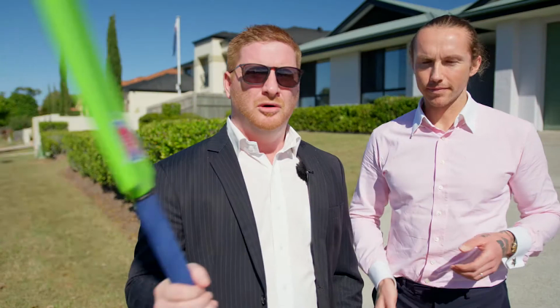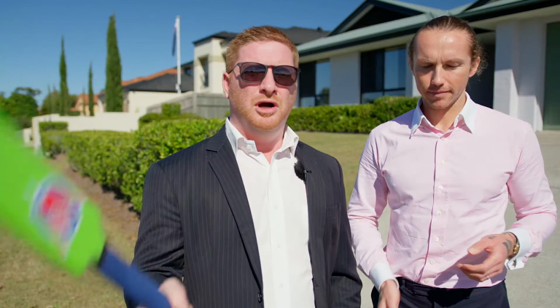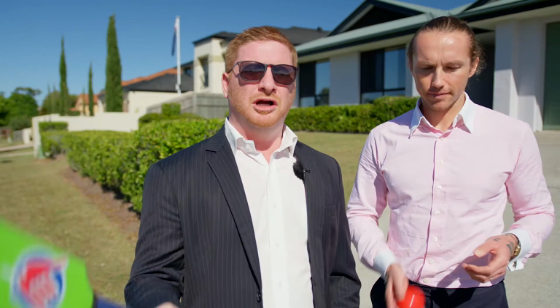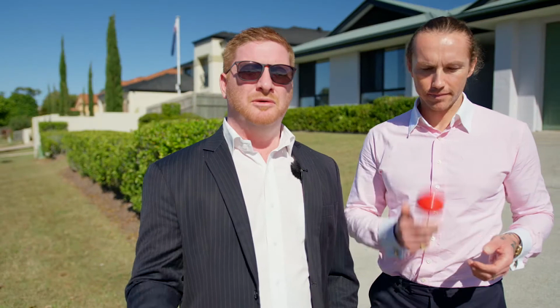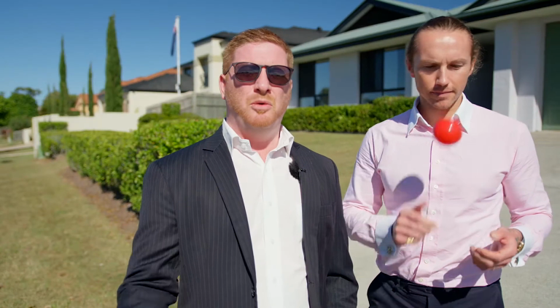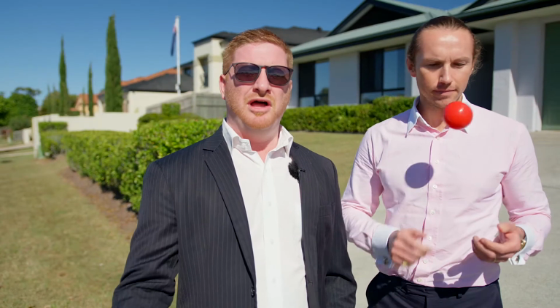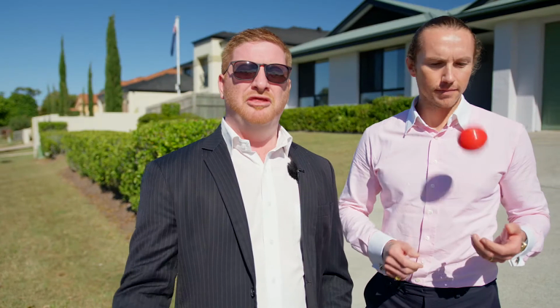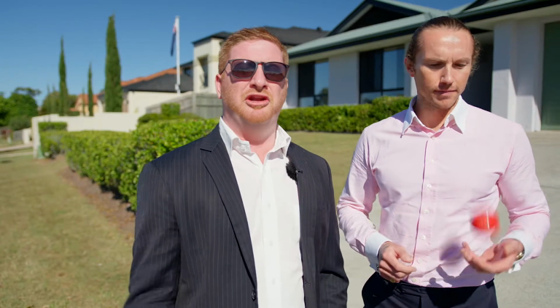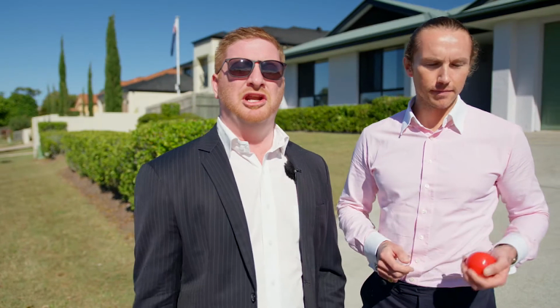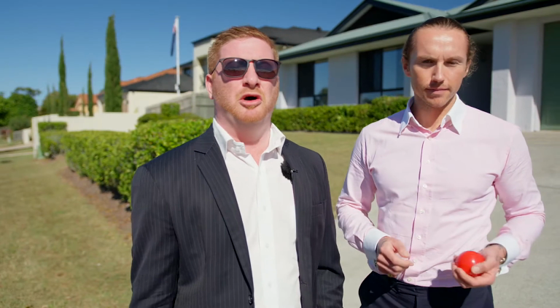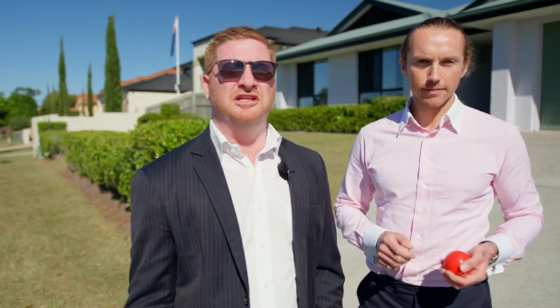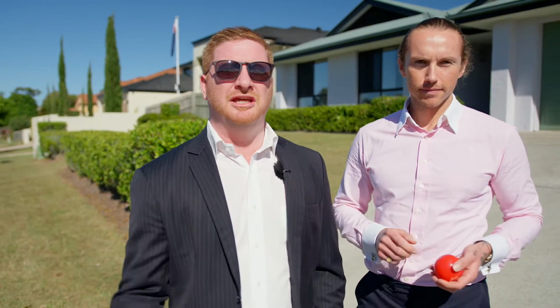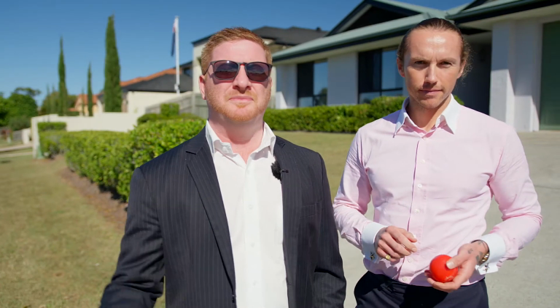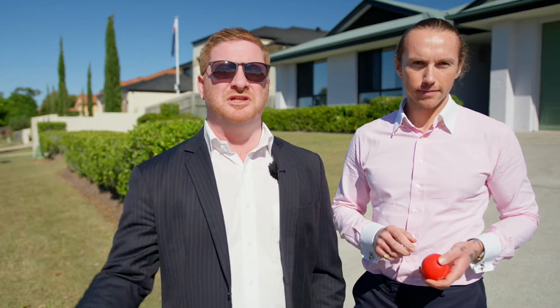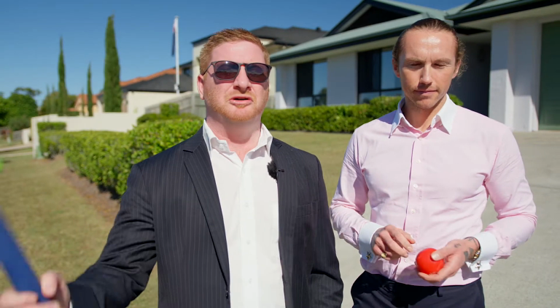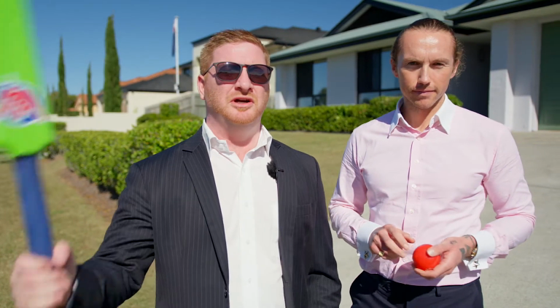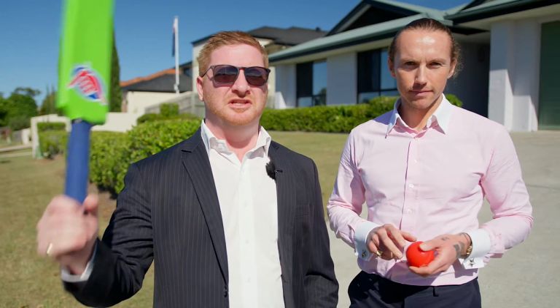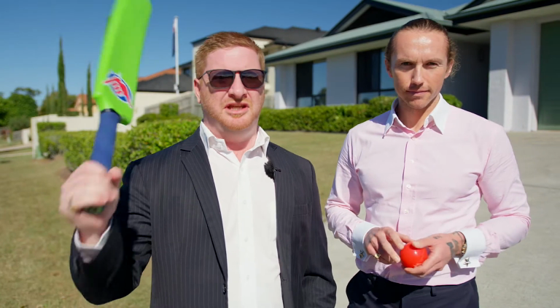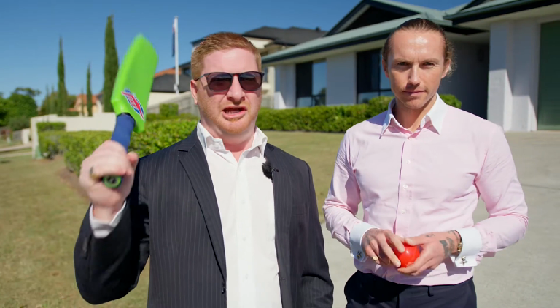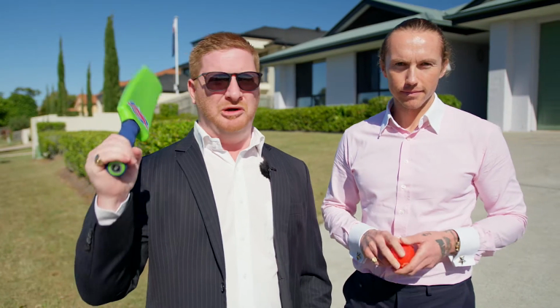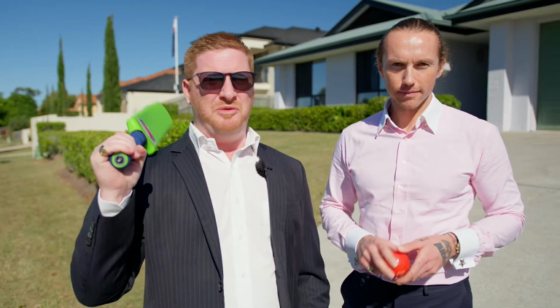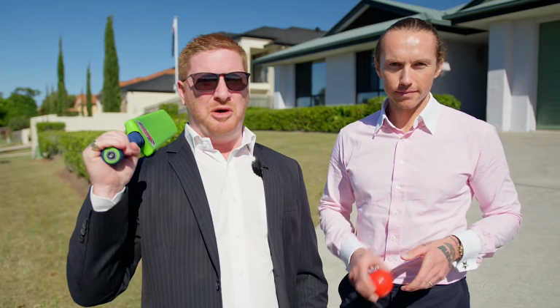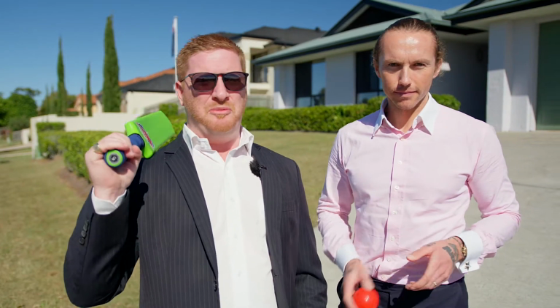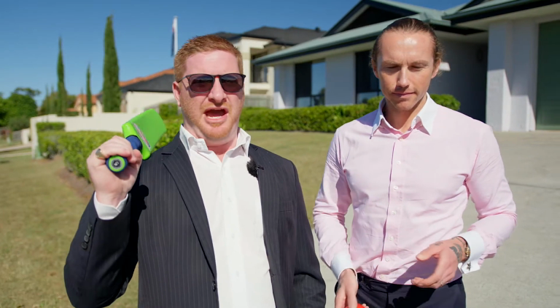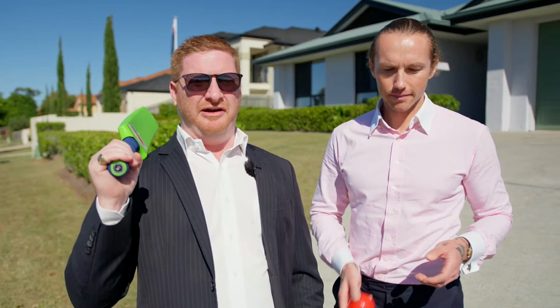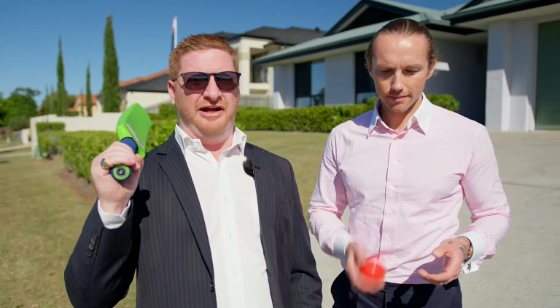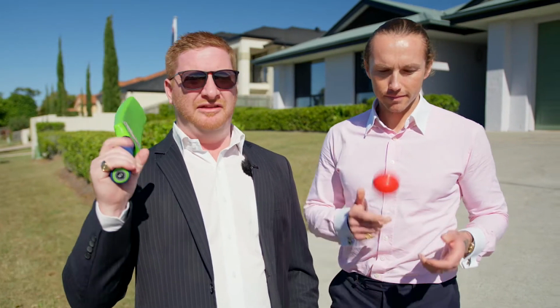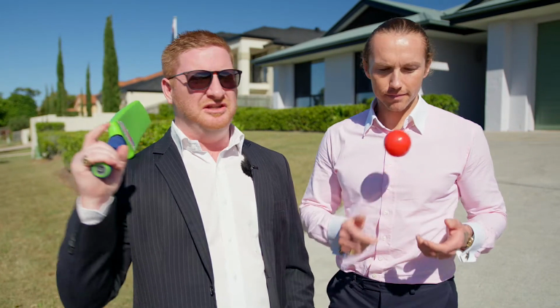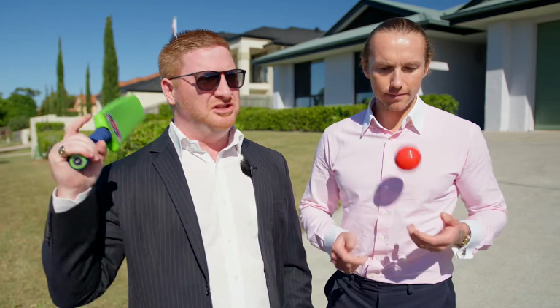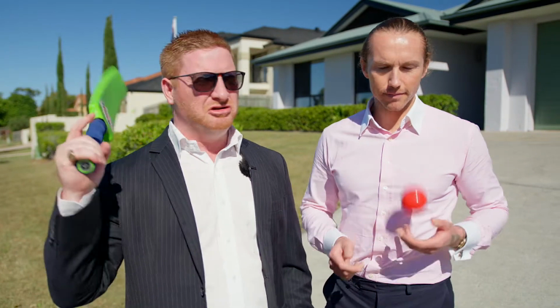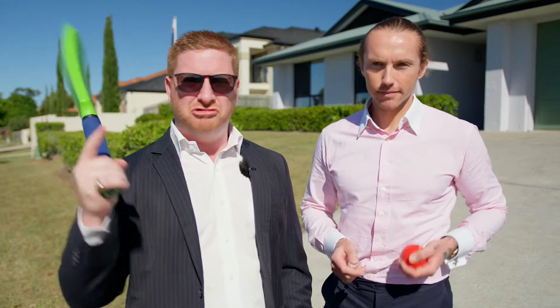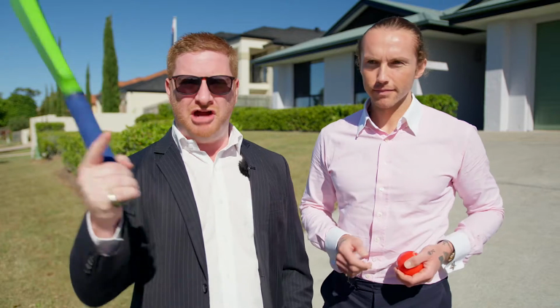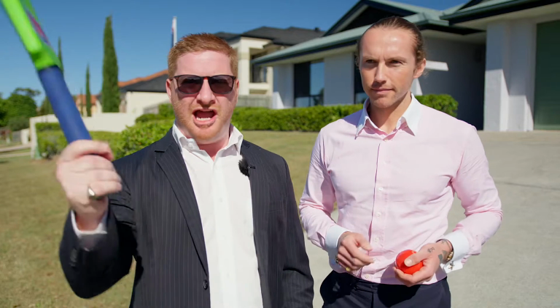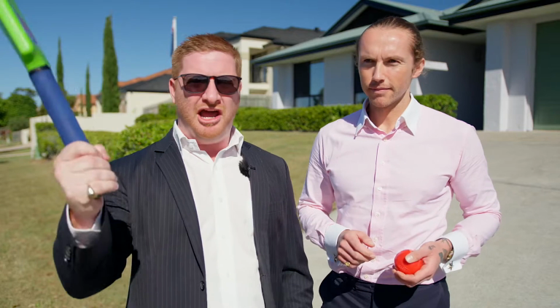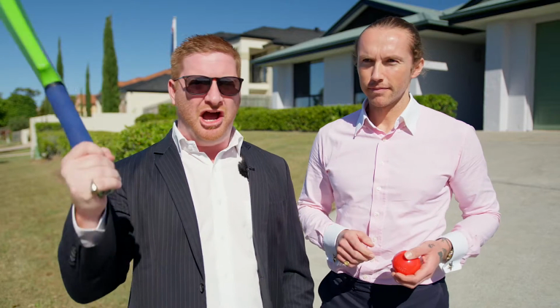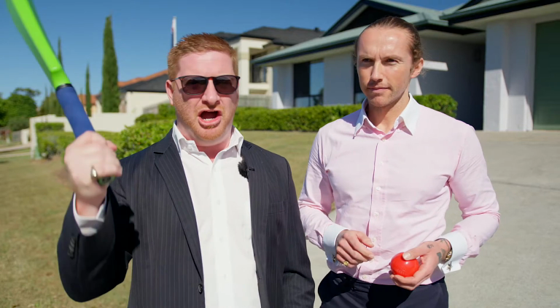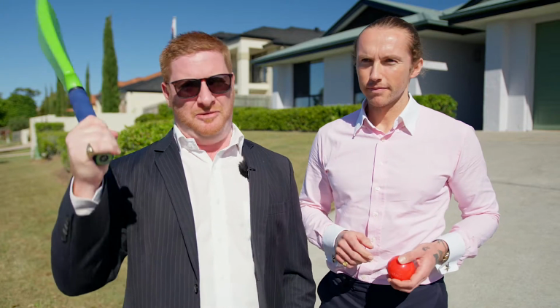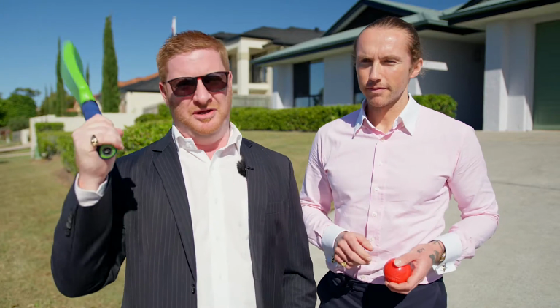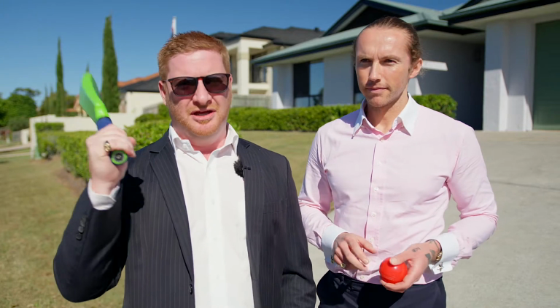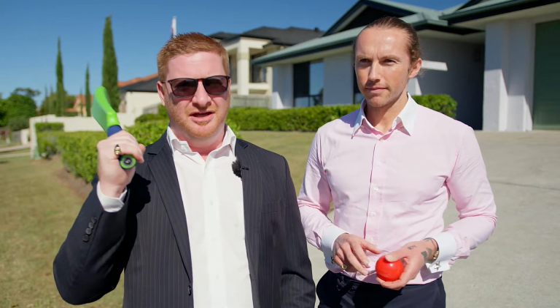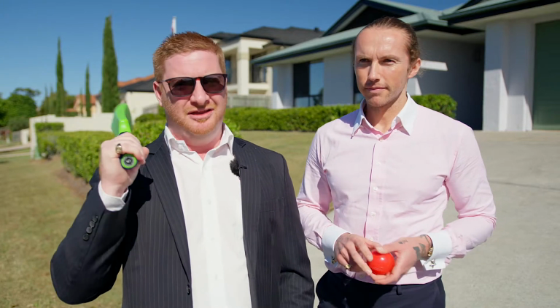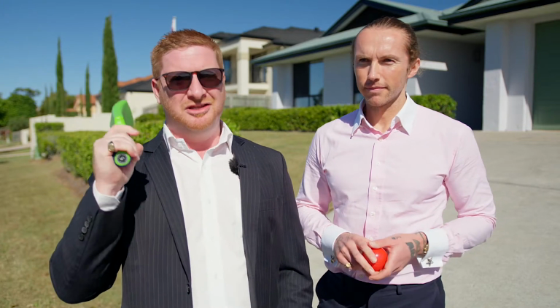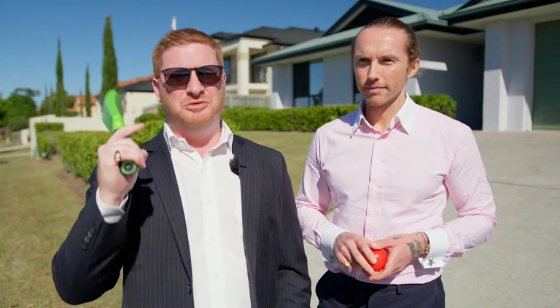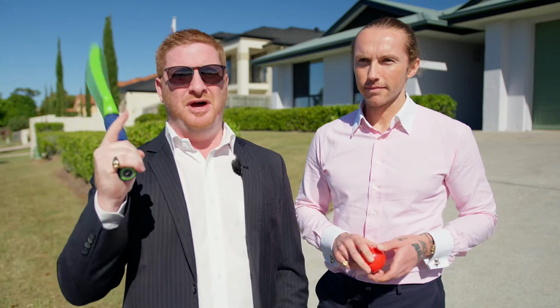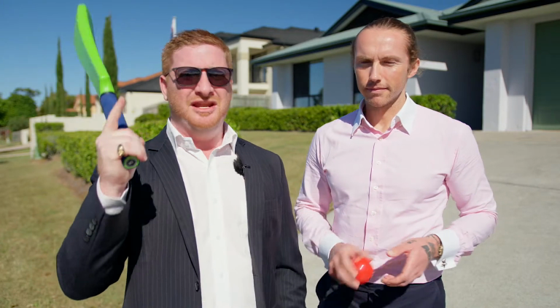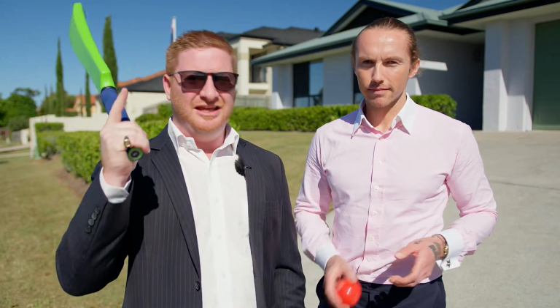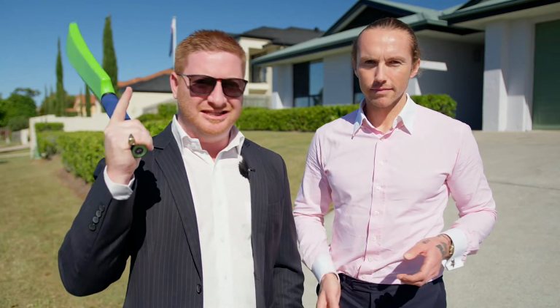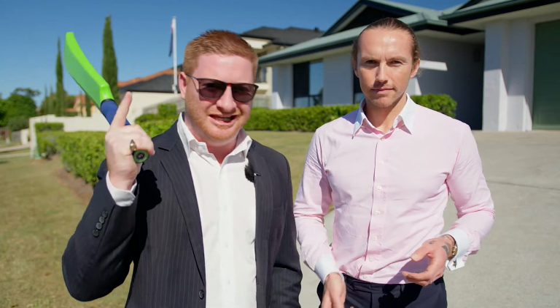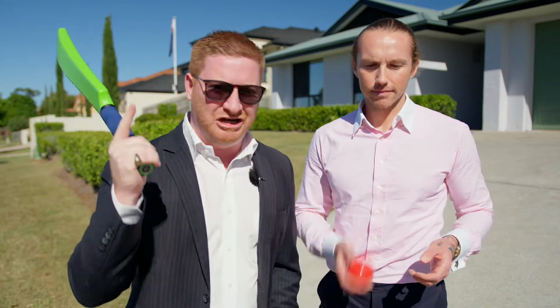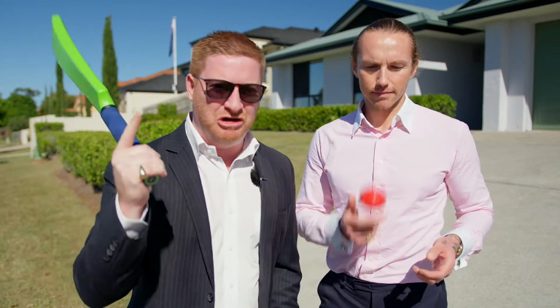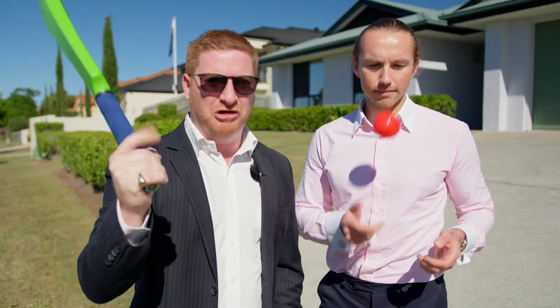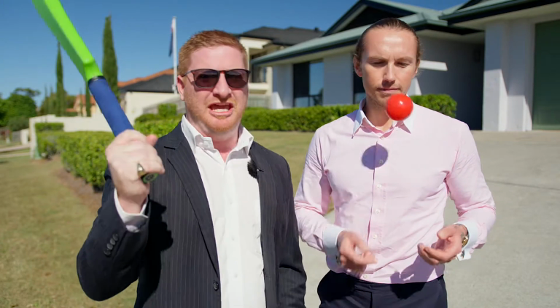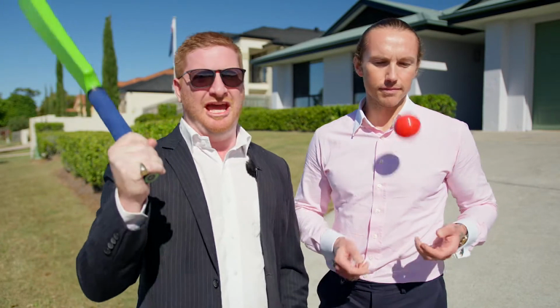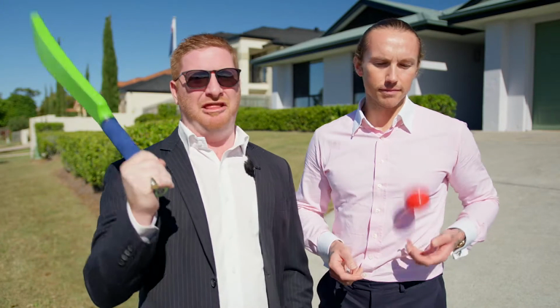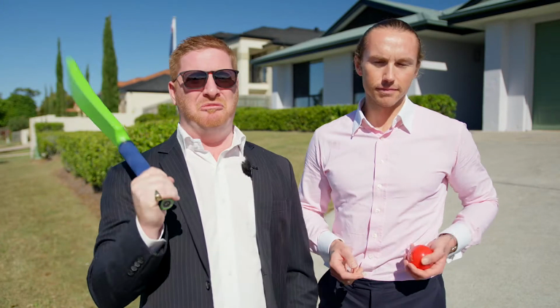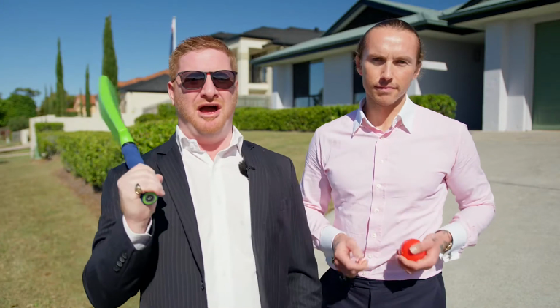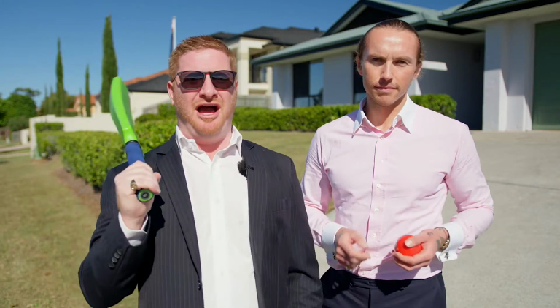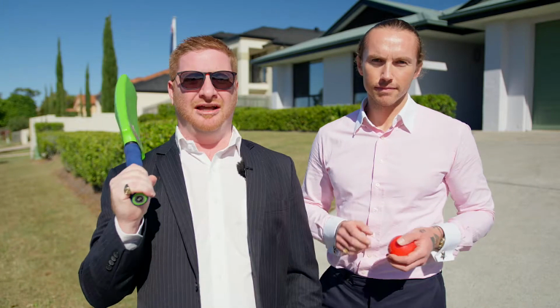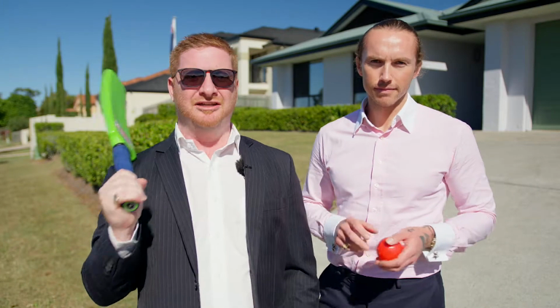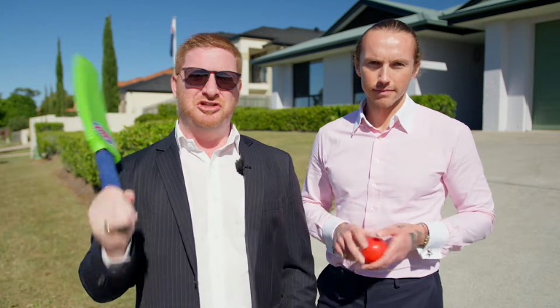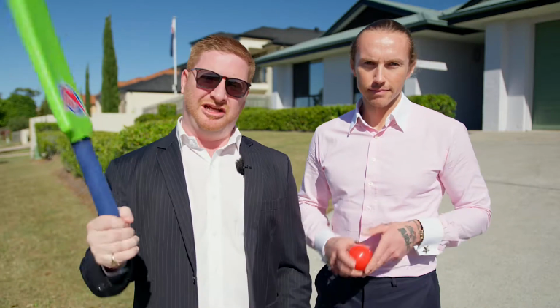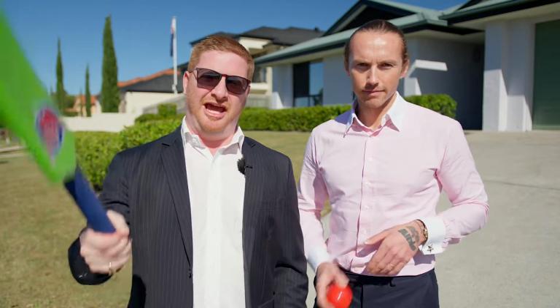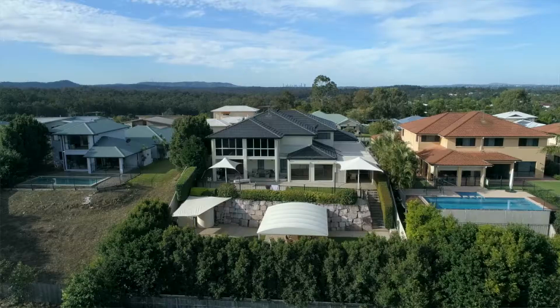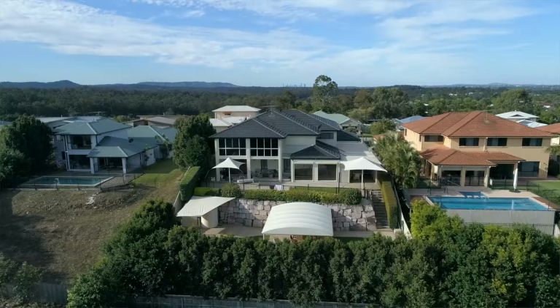Welcome to 139 Gibson Crescent here in Balbary. This is a cracker home — this one is gonna knock you out of the park. Check it out.